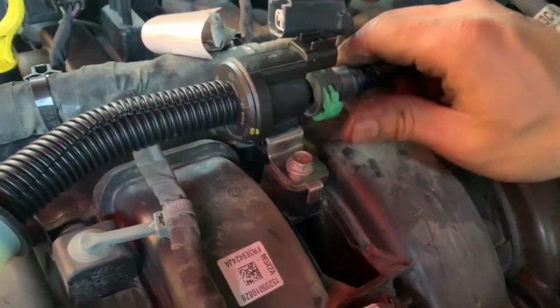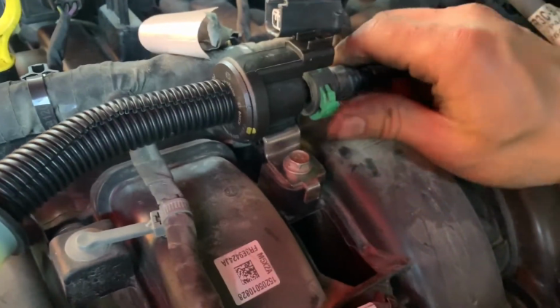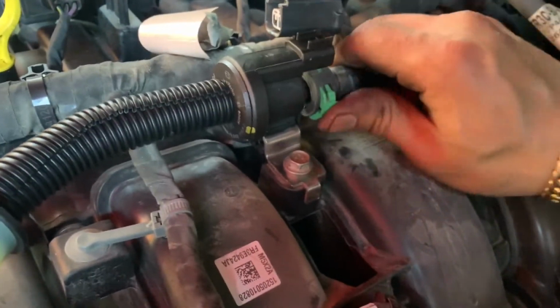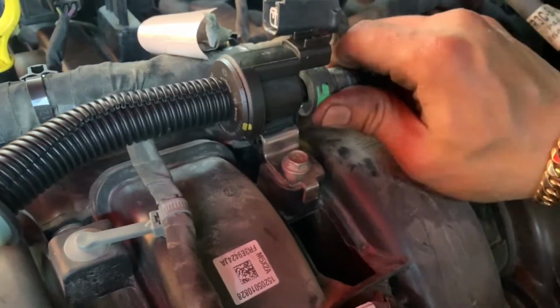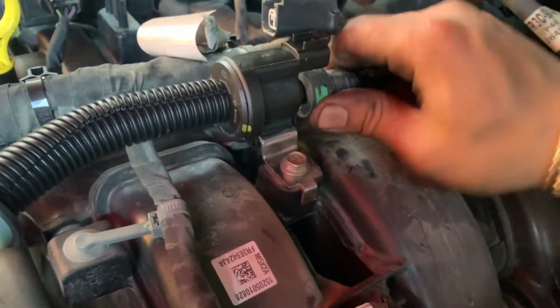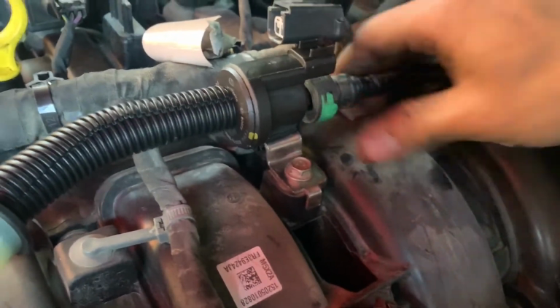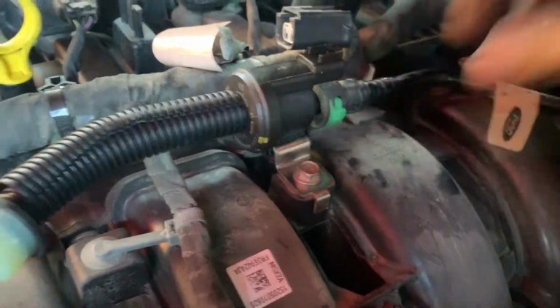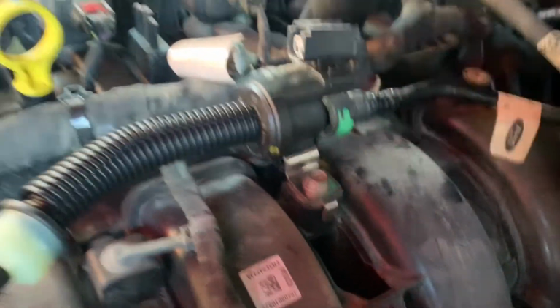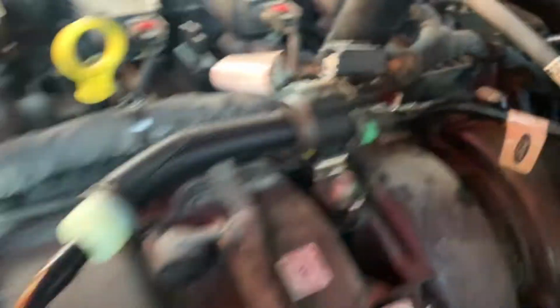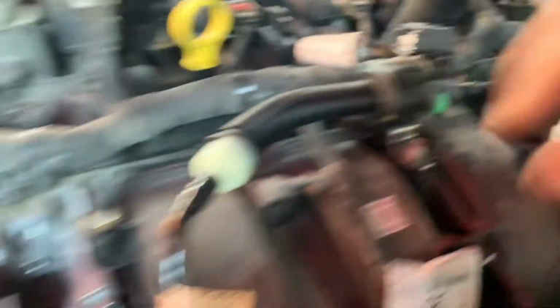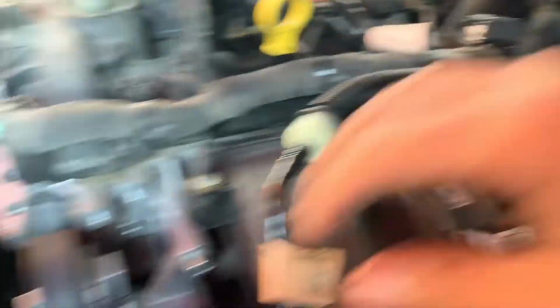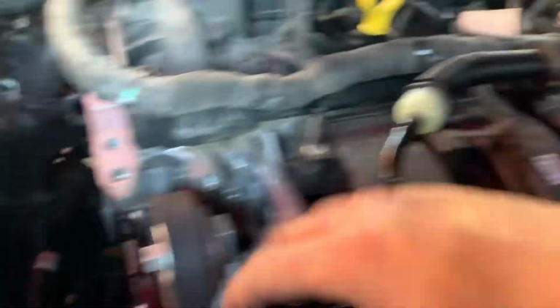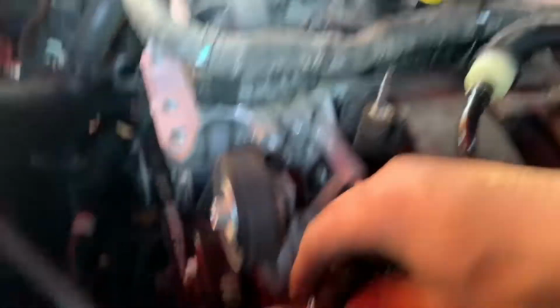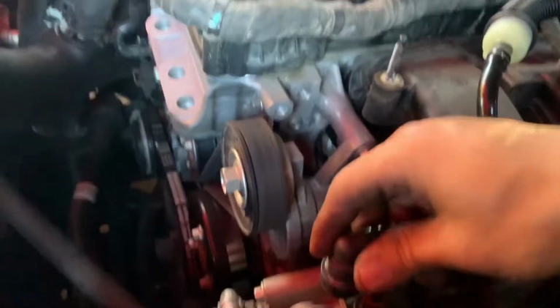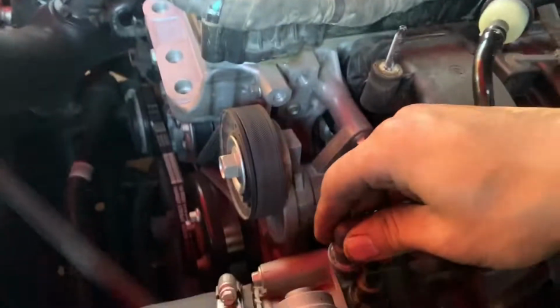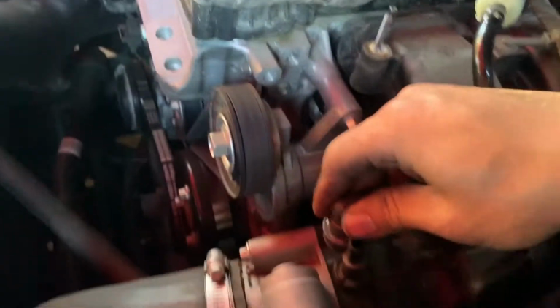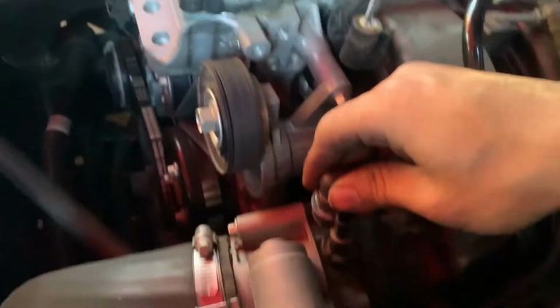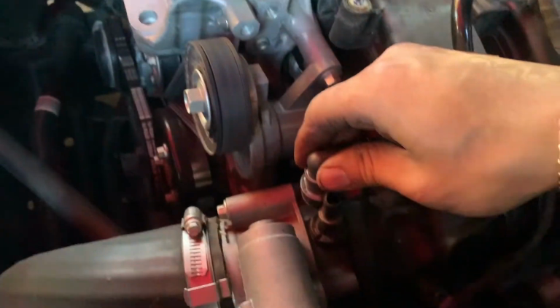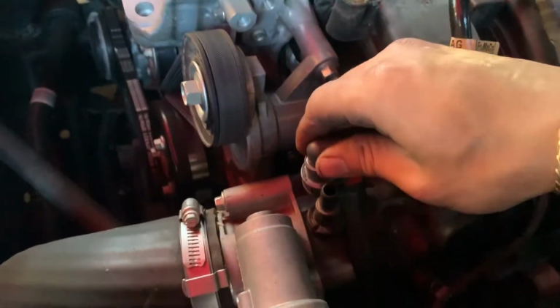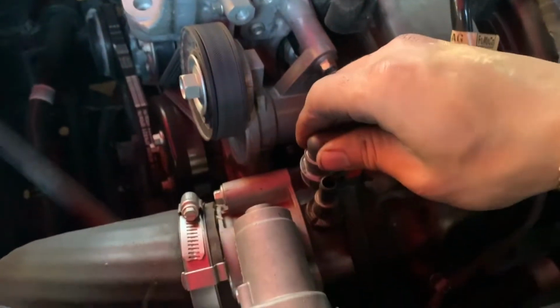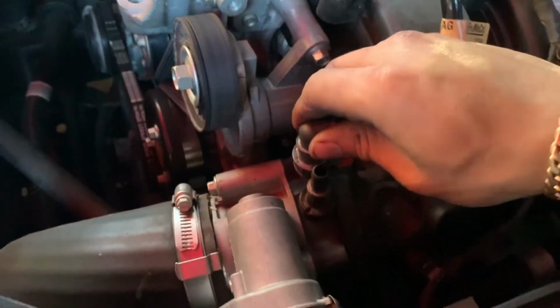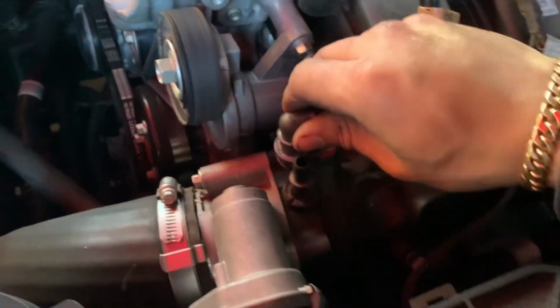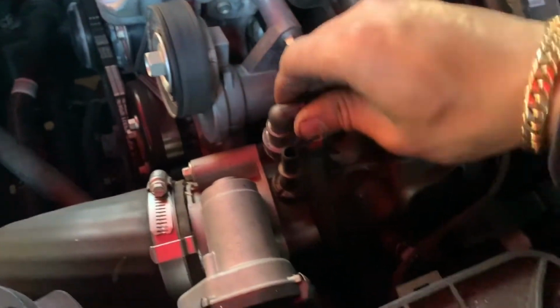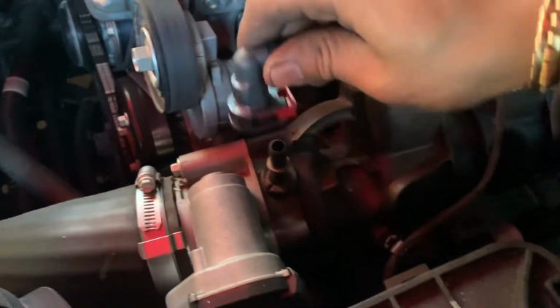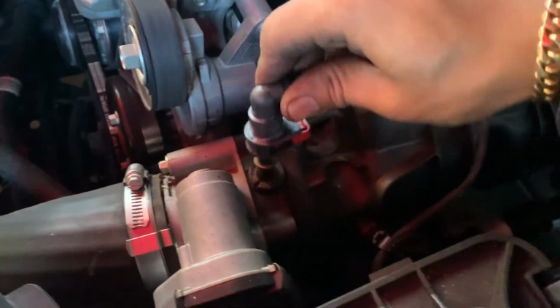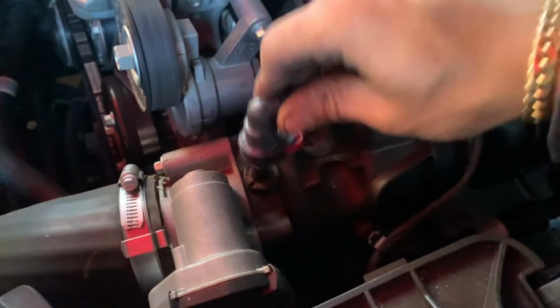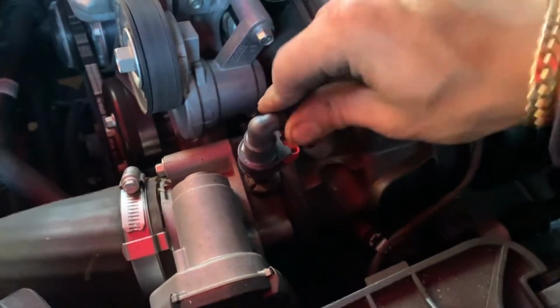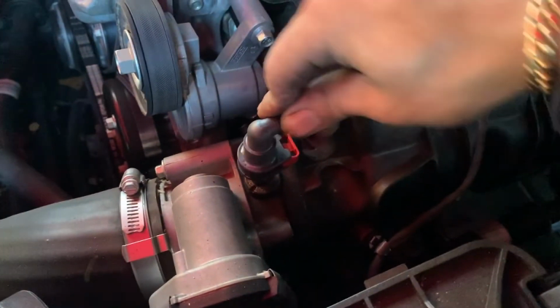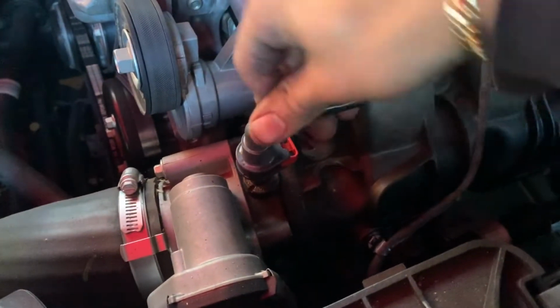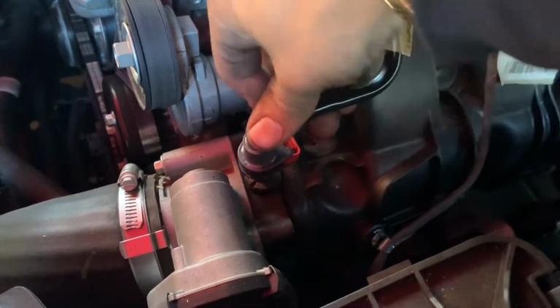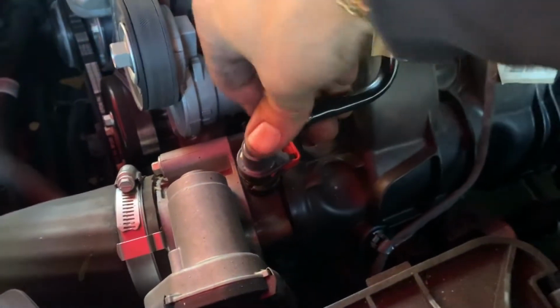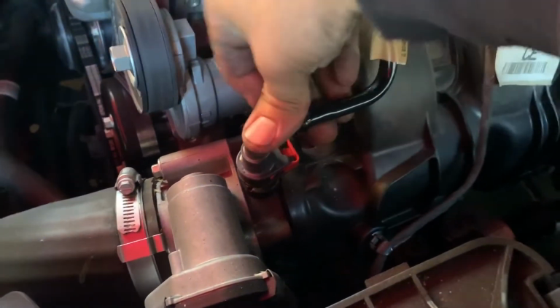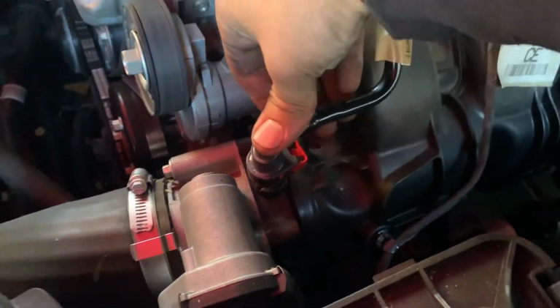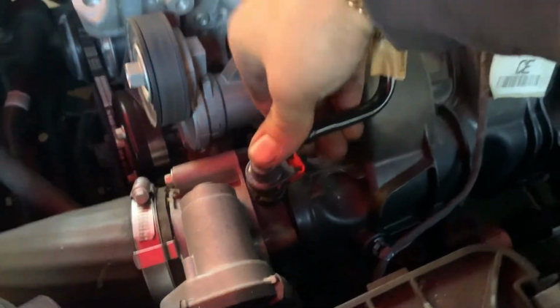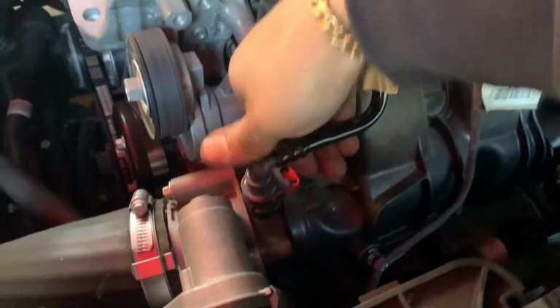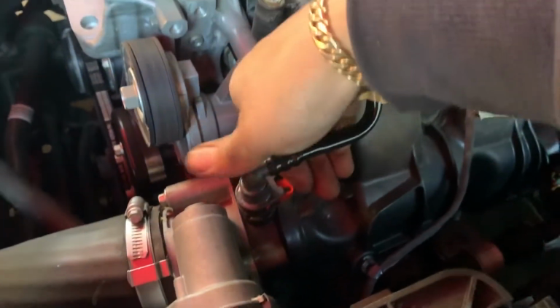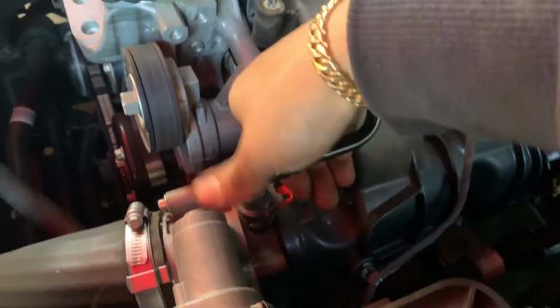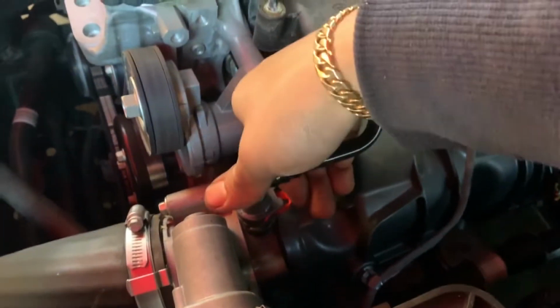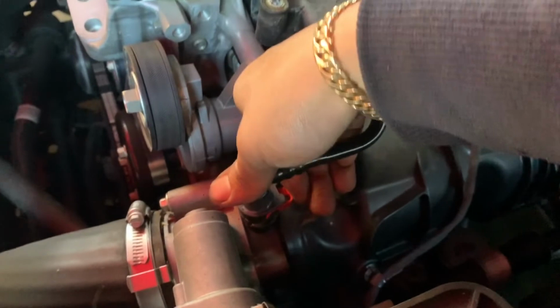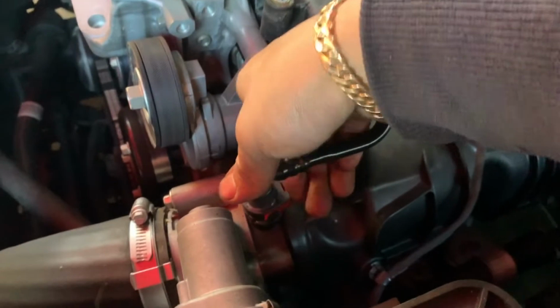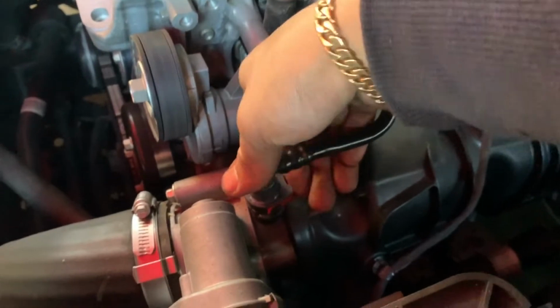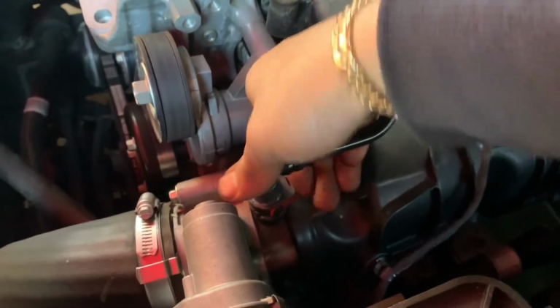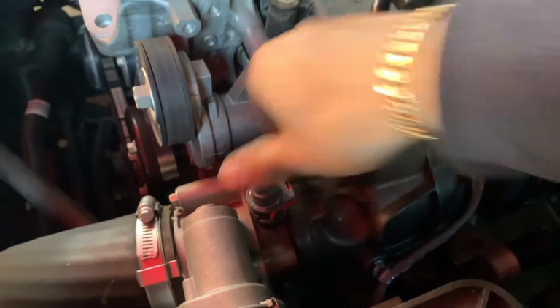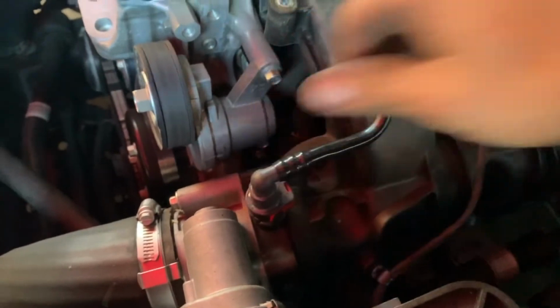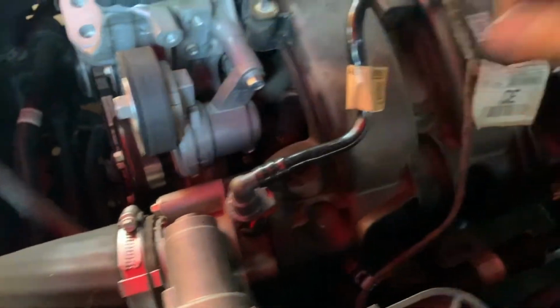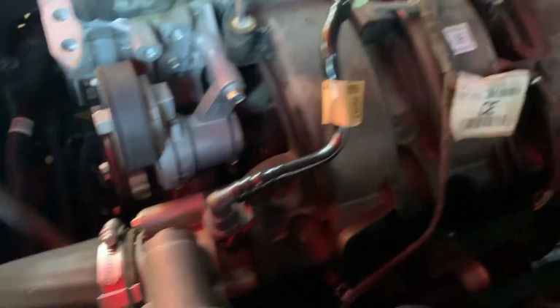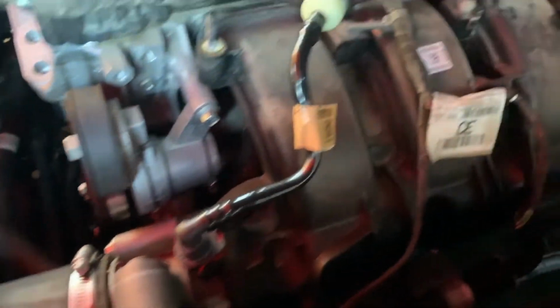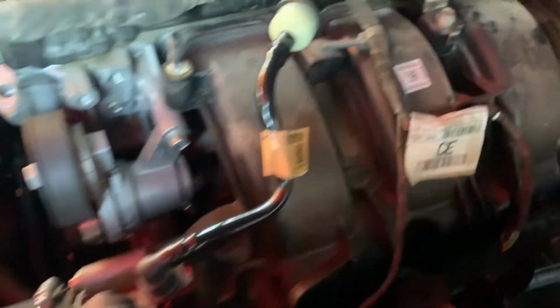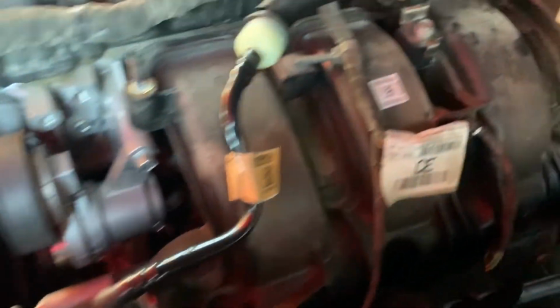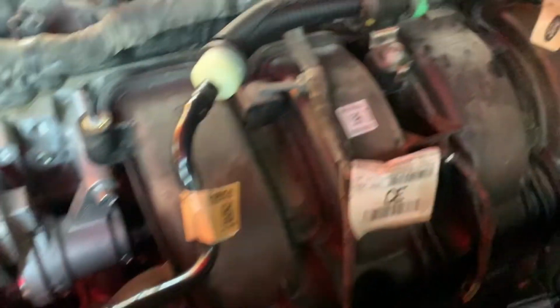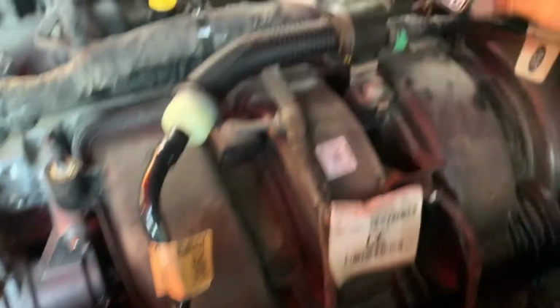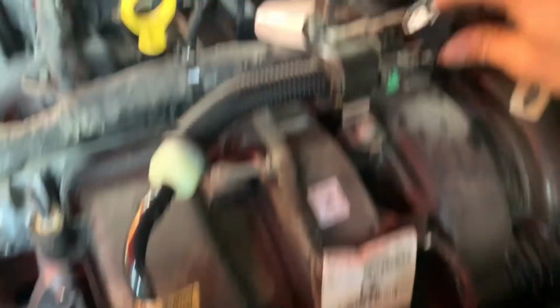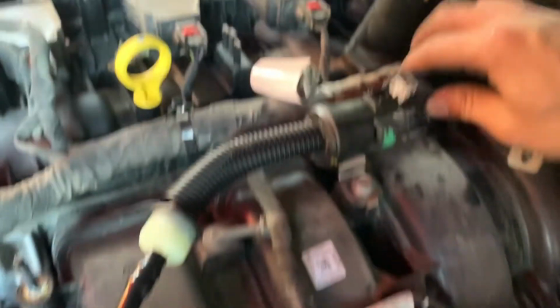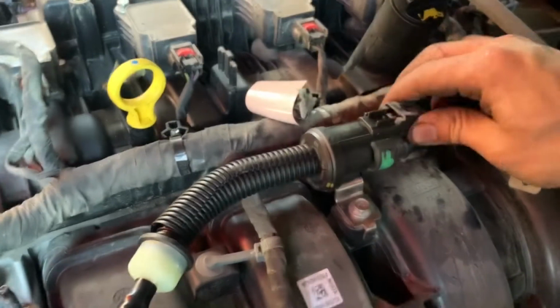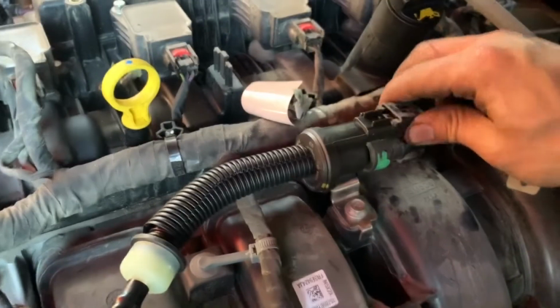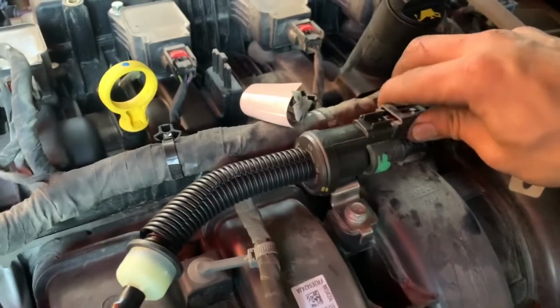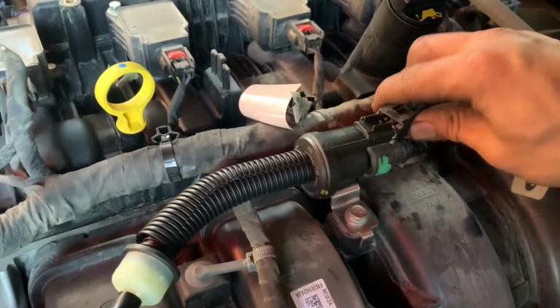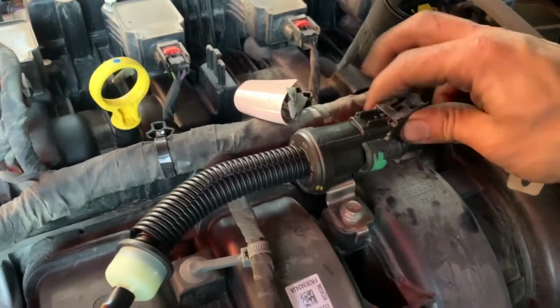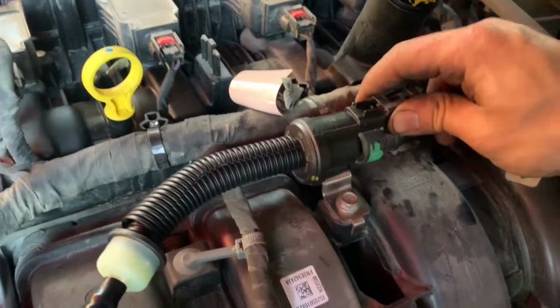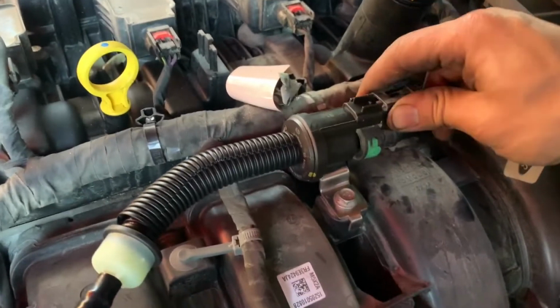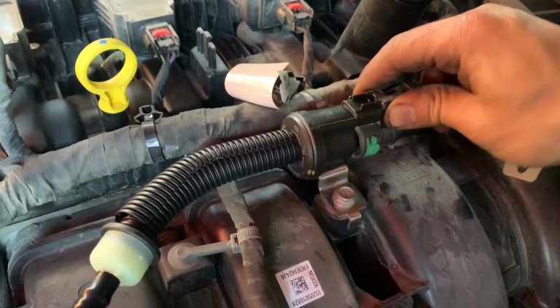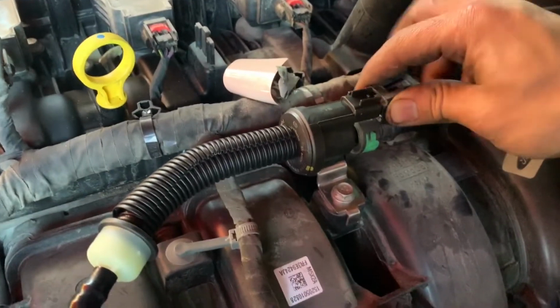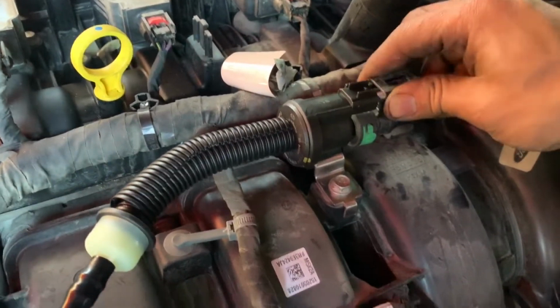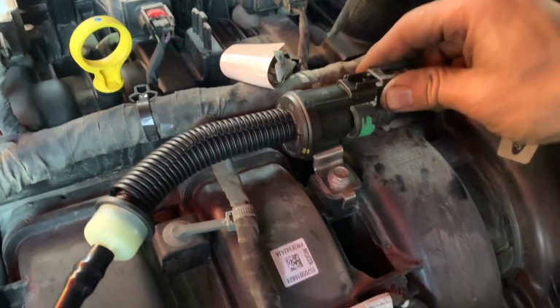Lock it in. Same thing here — push down, lock it. Then reconnect the connector.